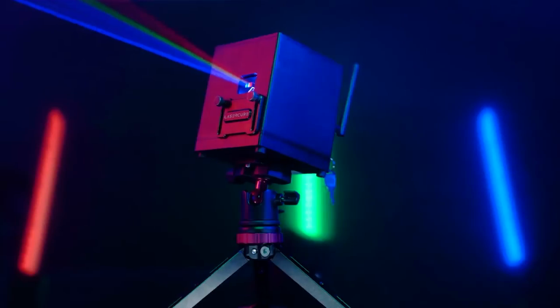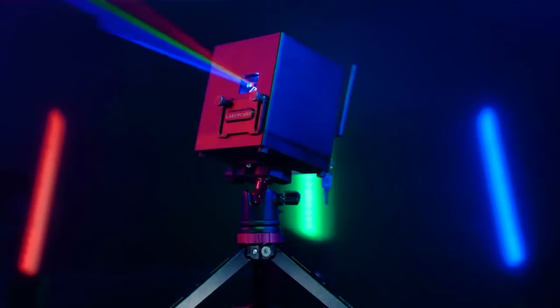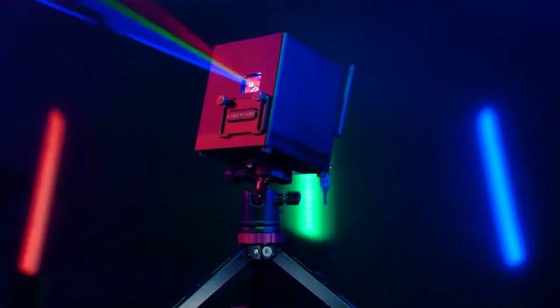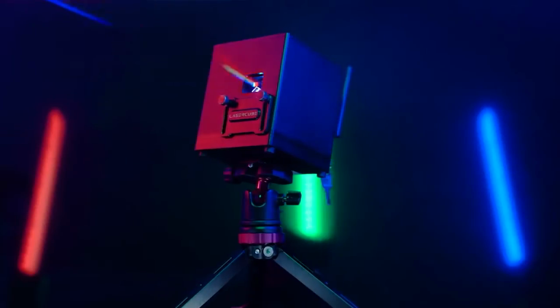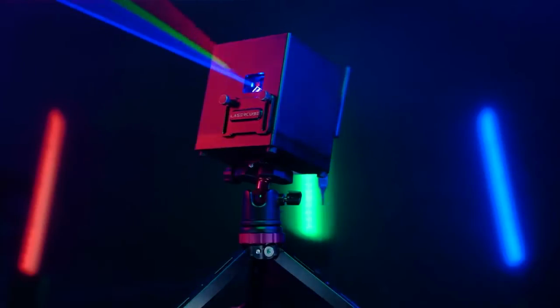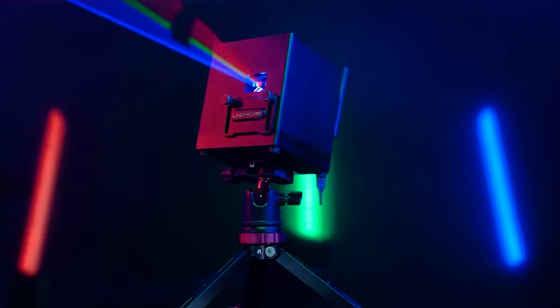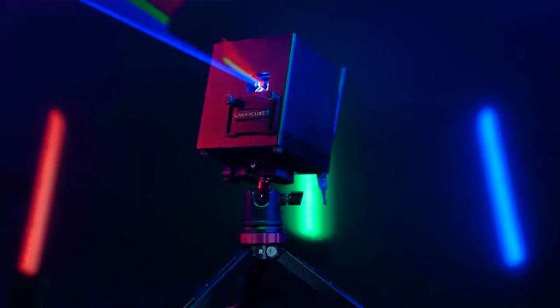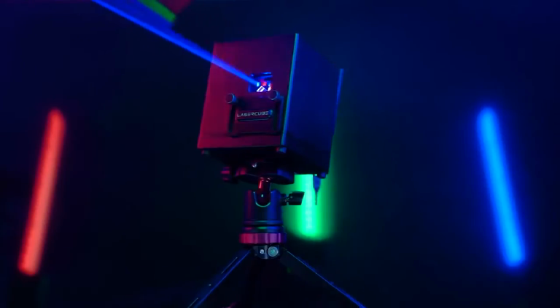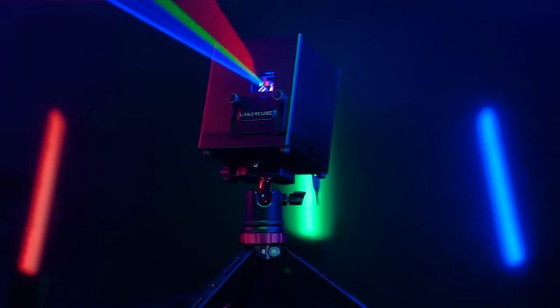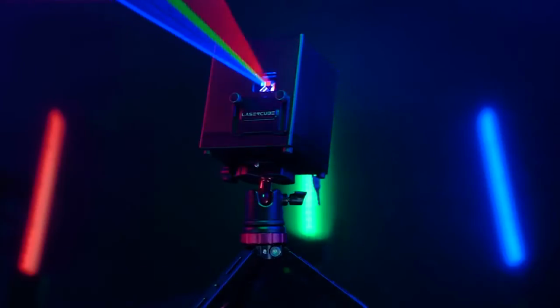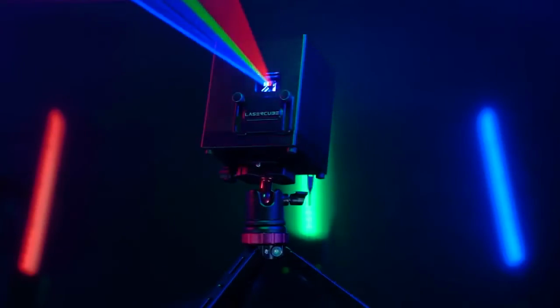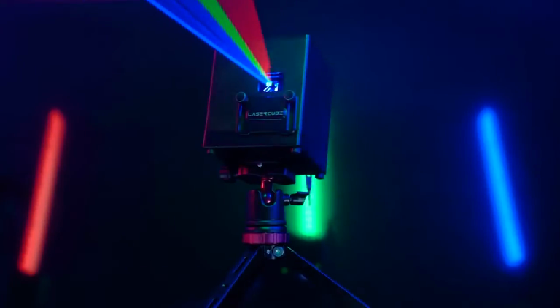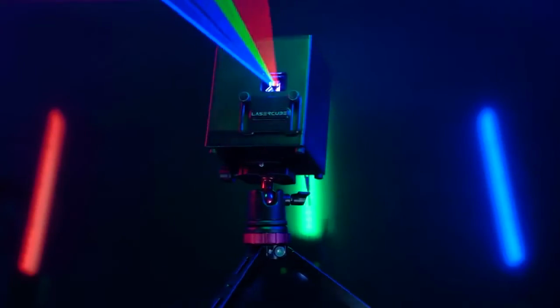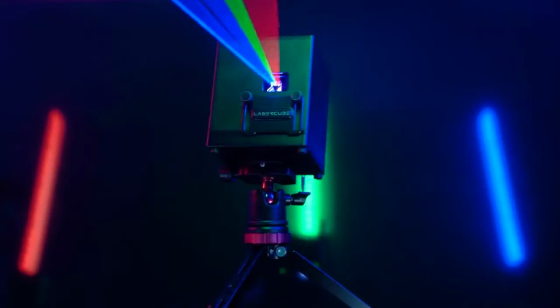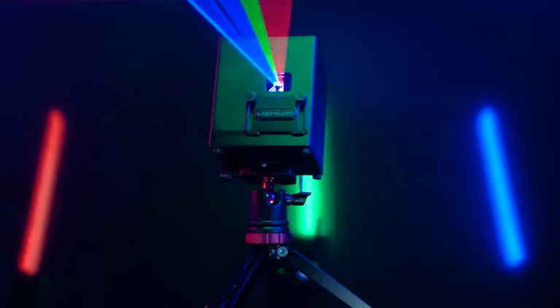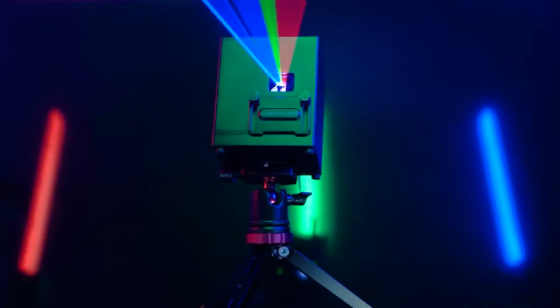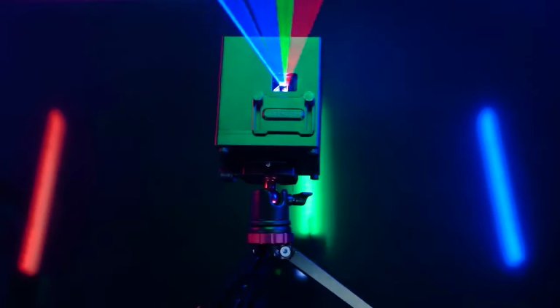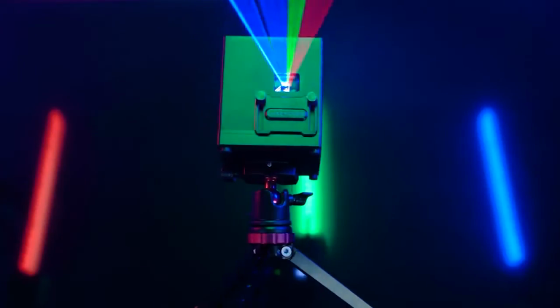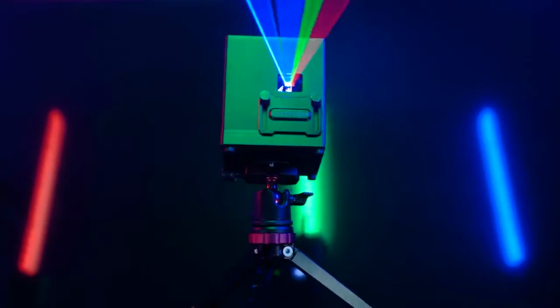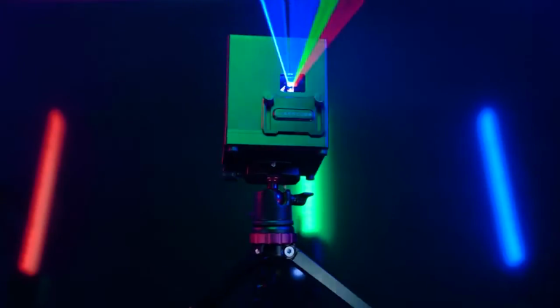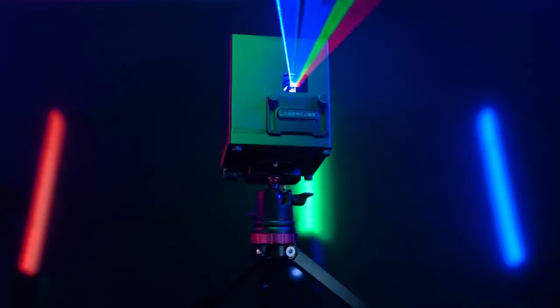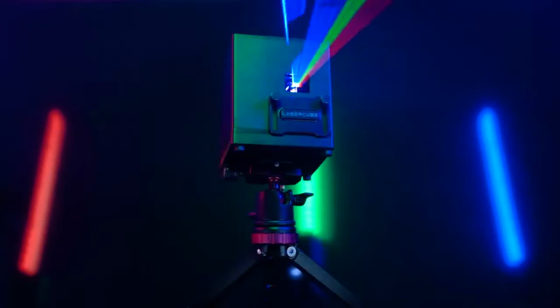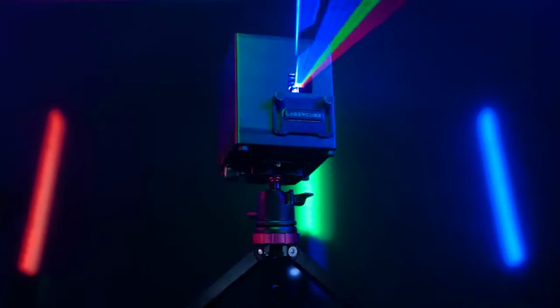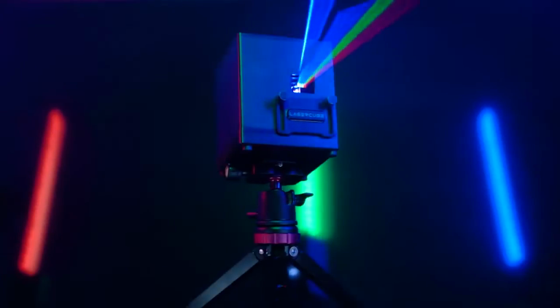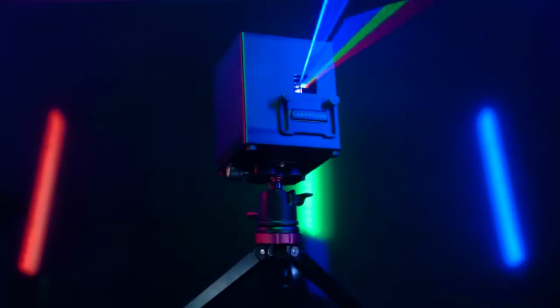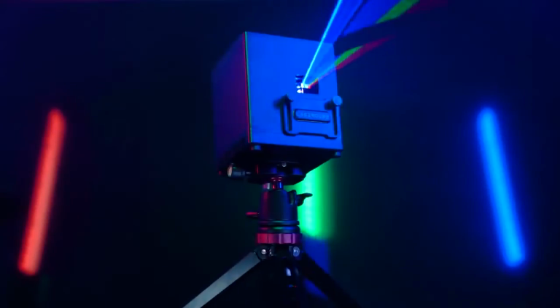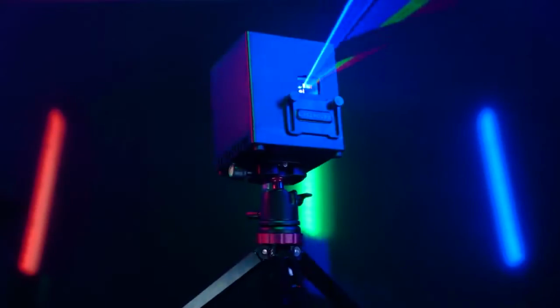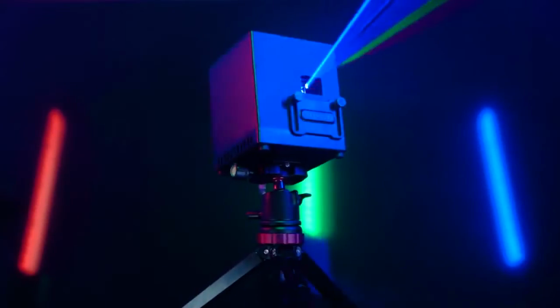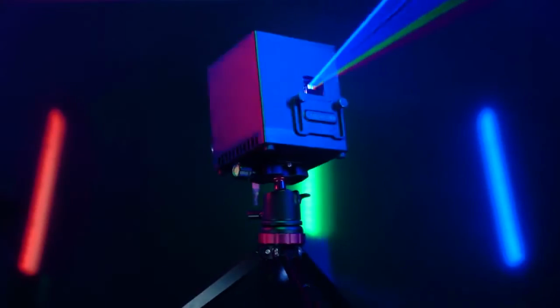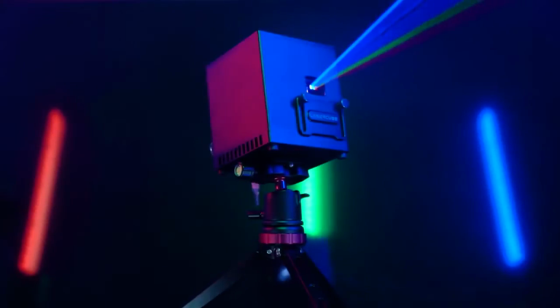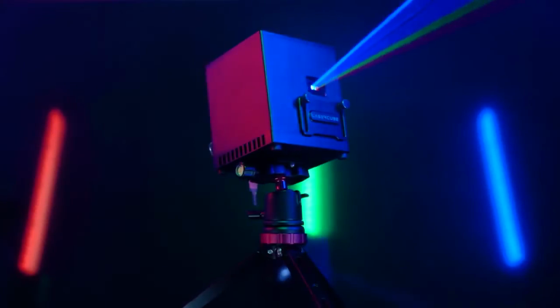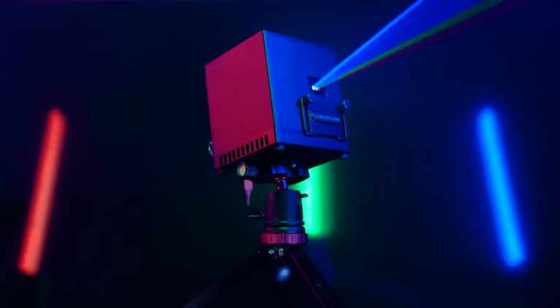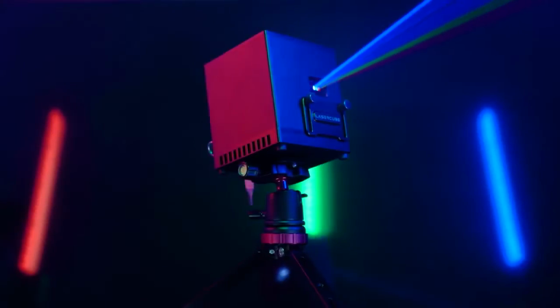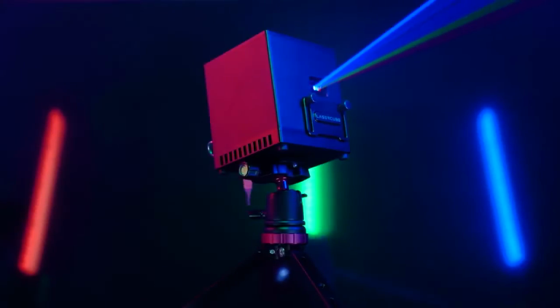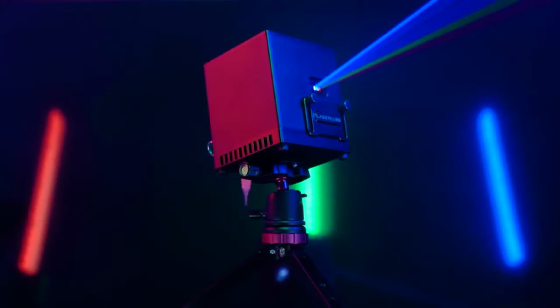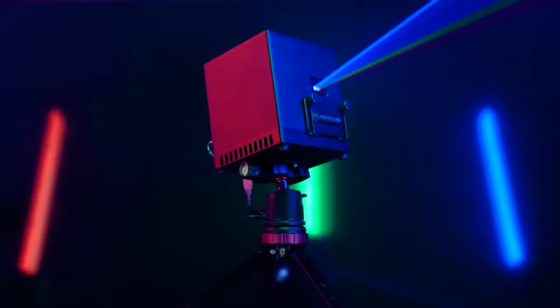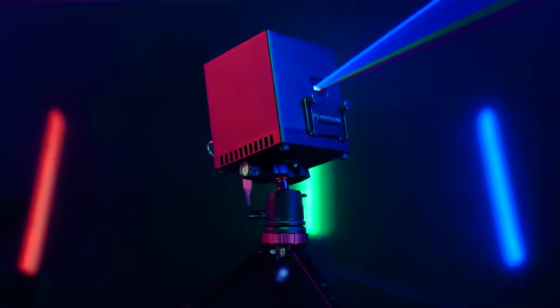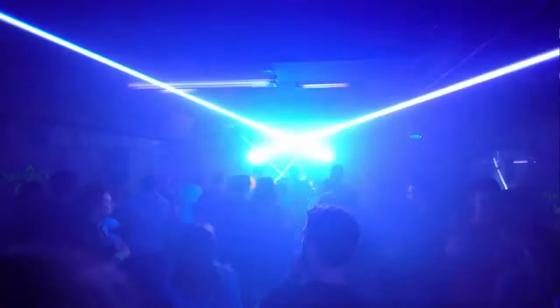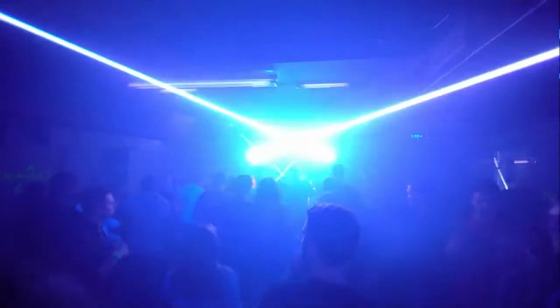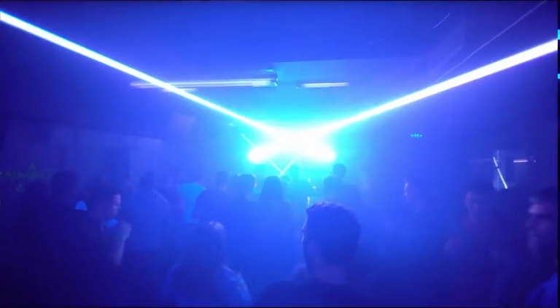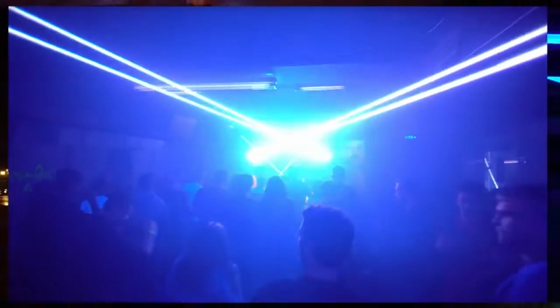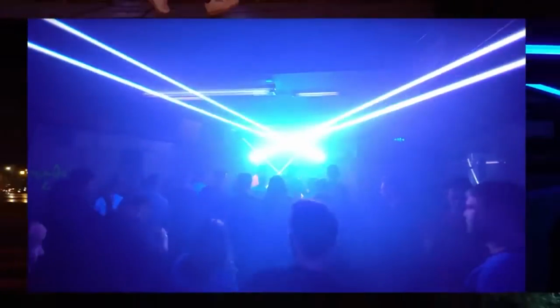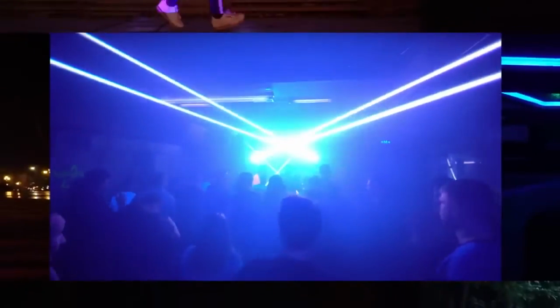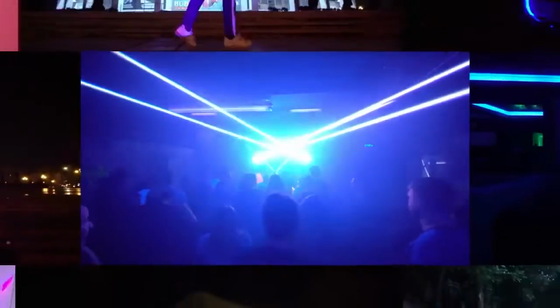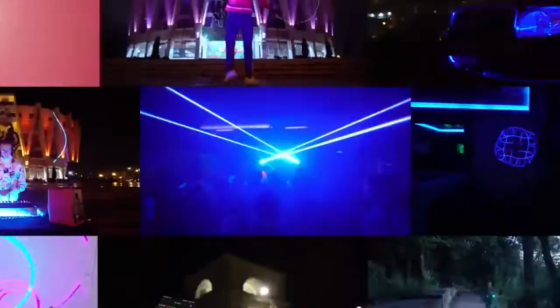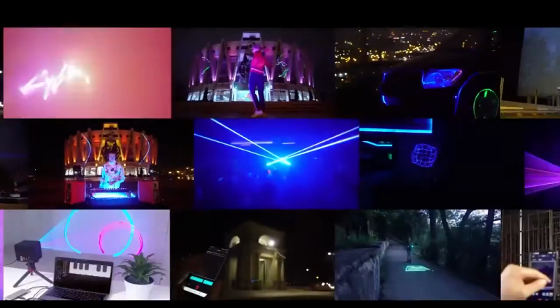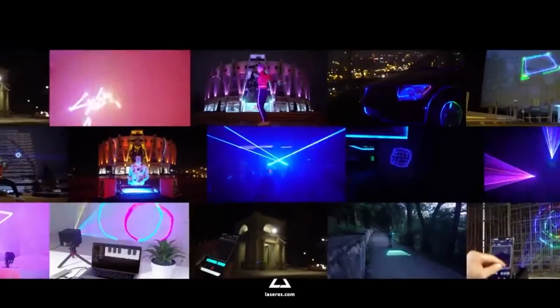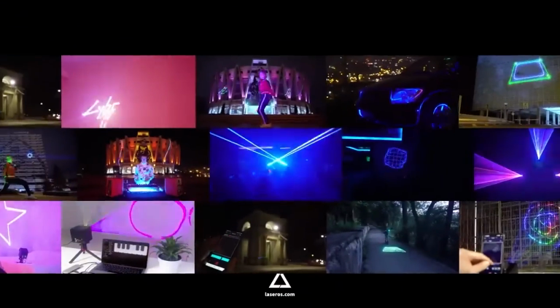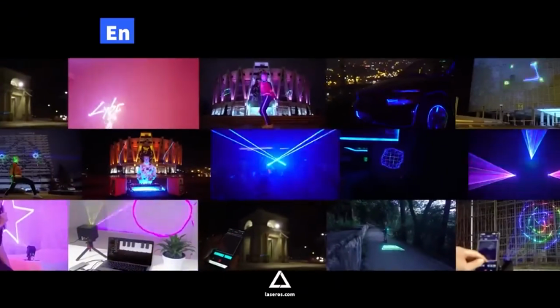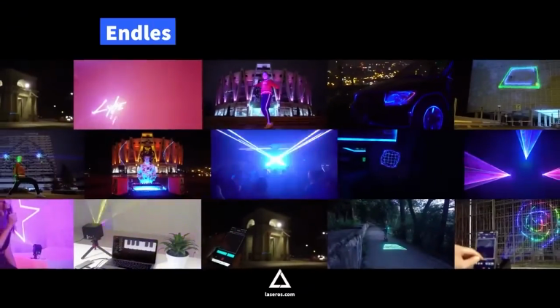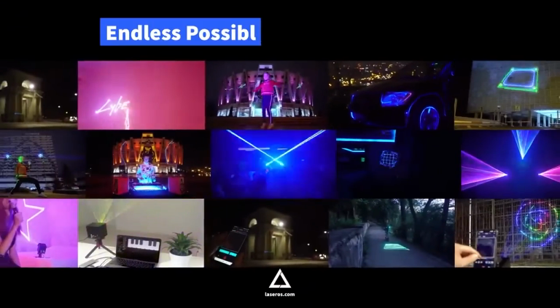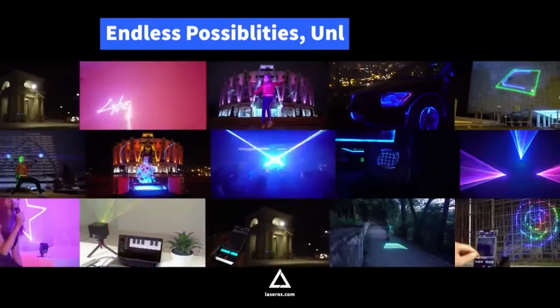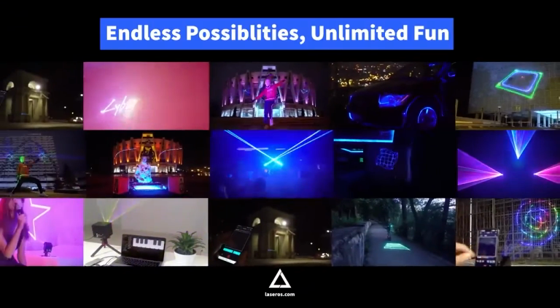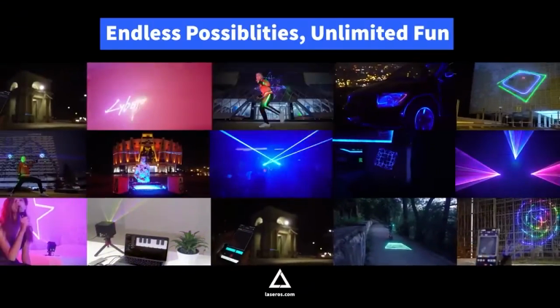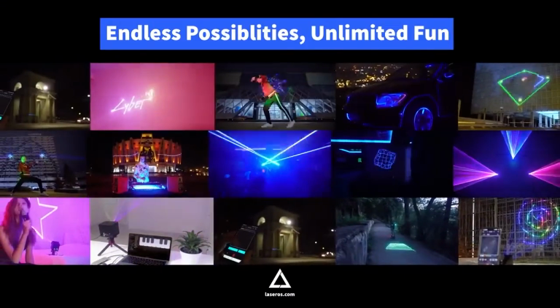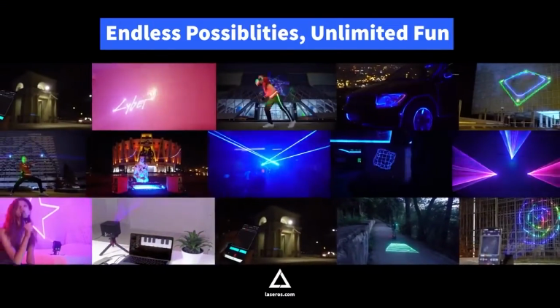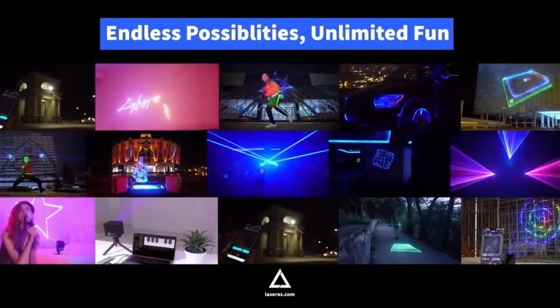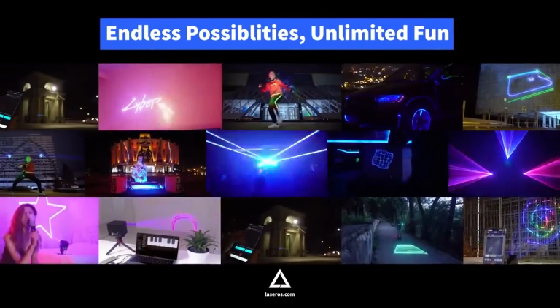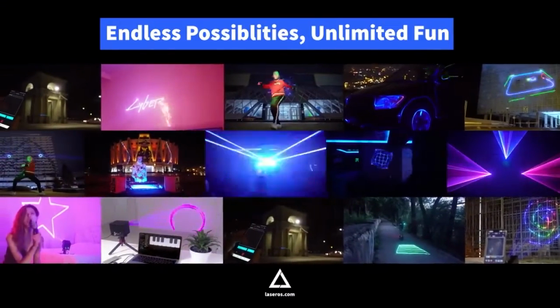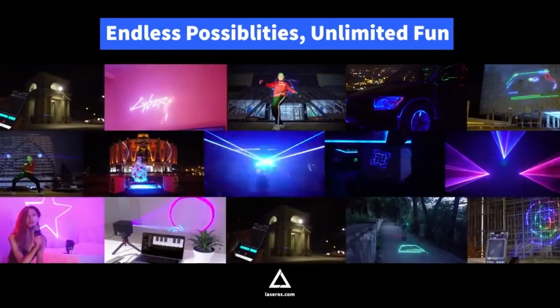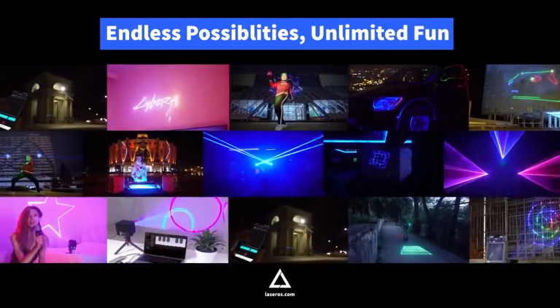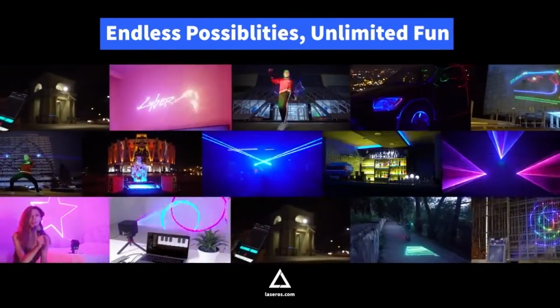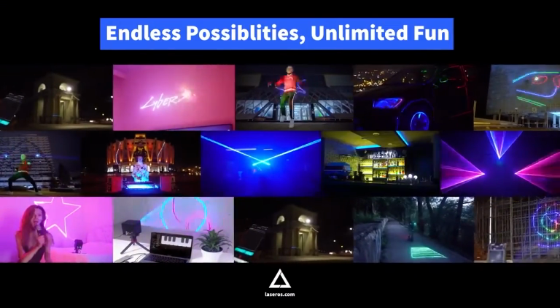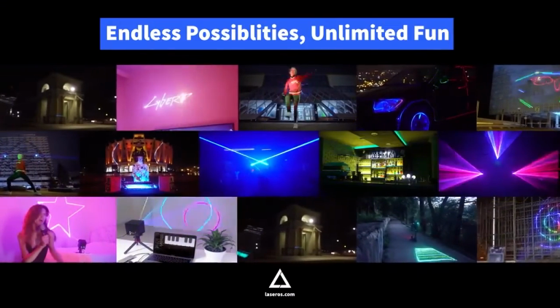Visit laseros.com to learn more about the LaserCube. Add colors to the world.